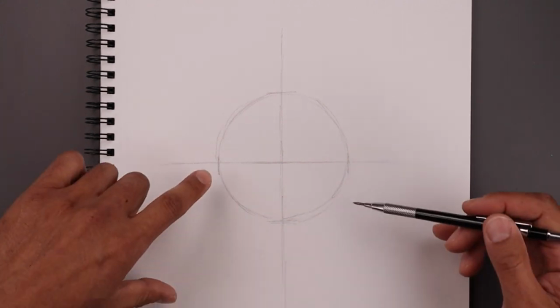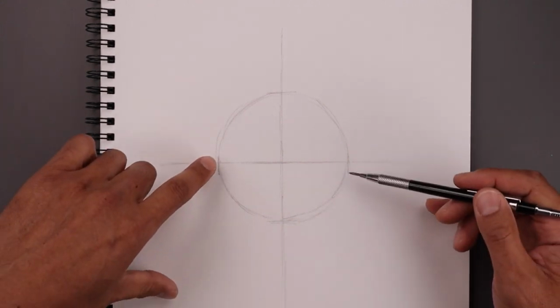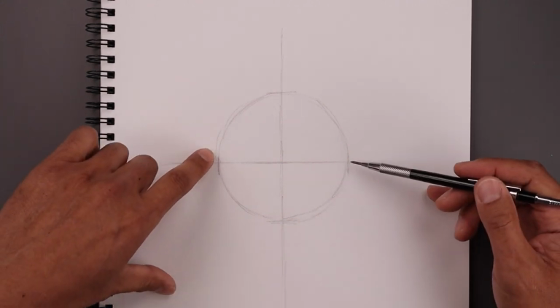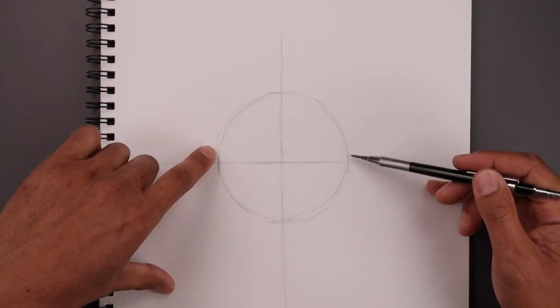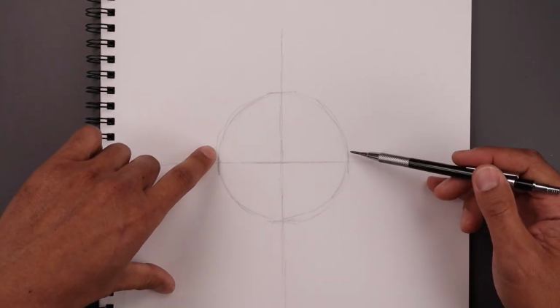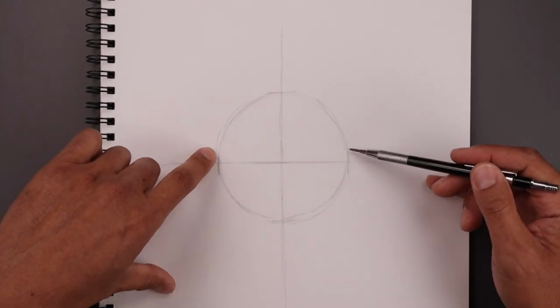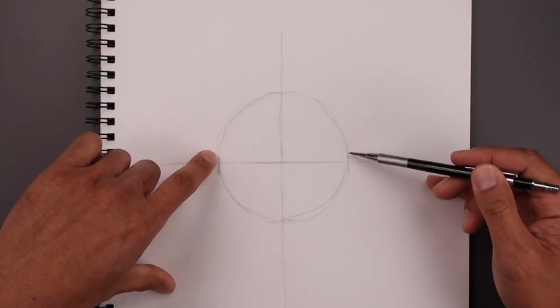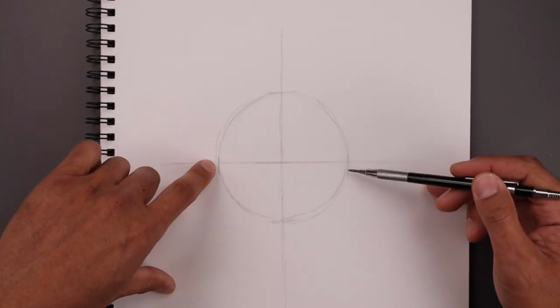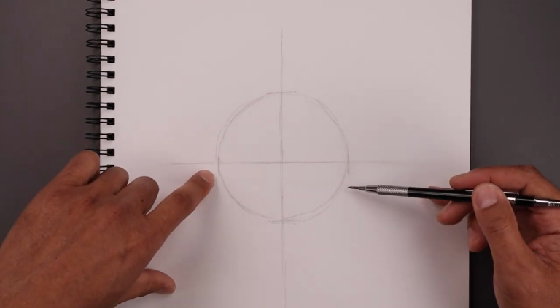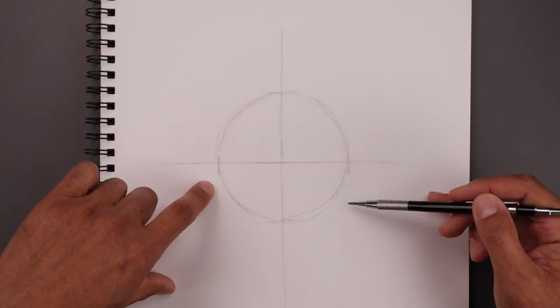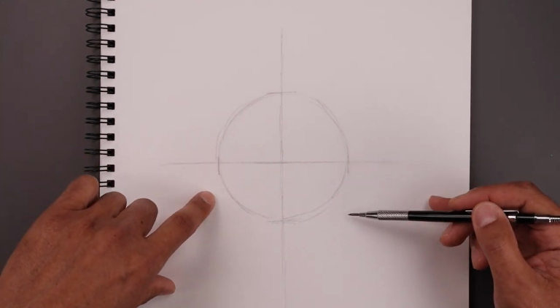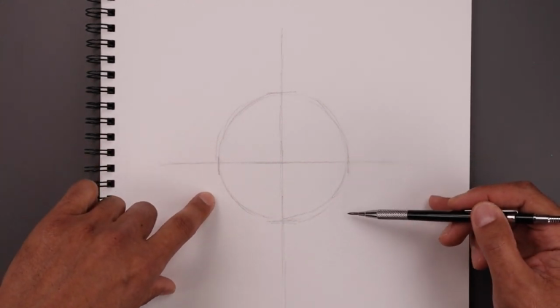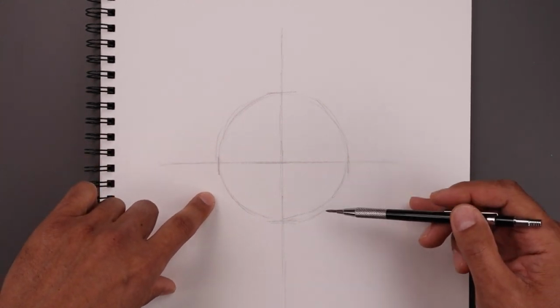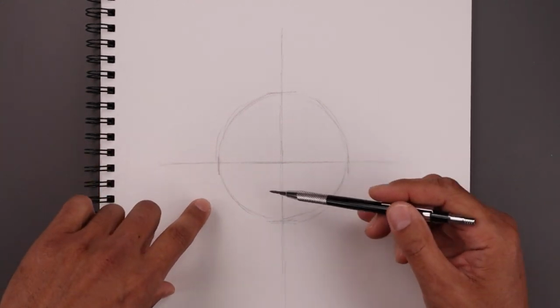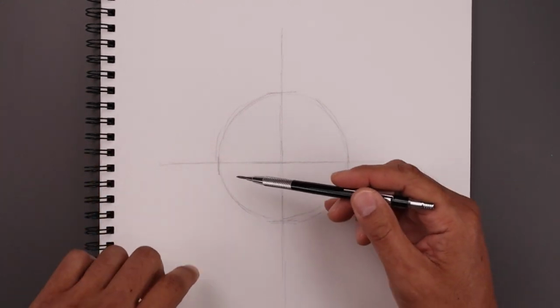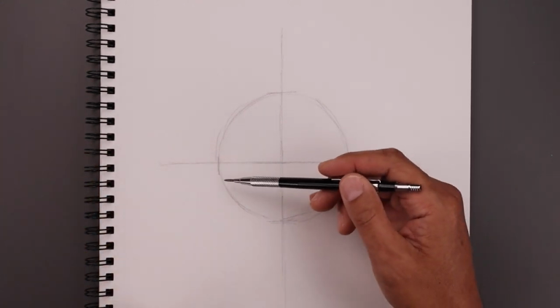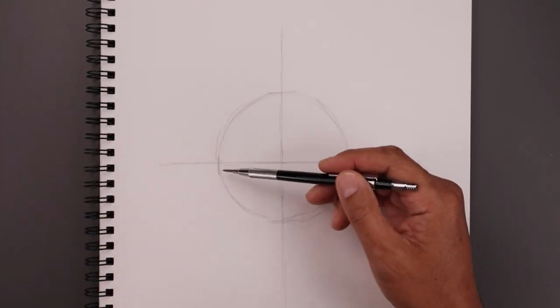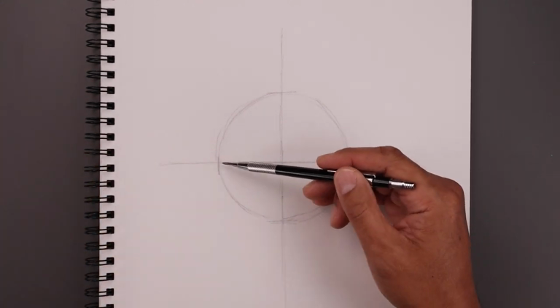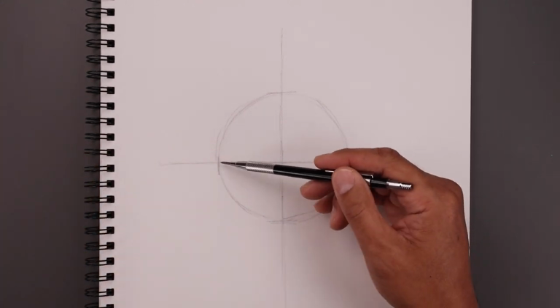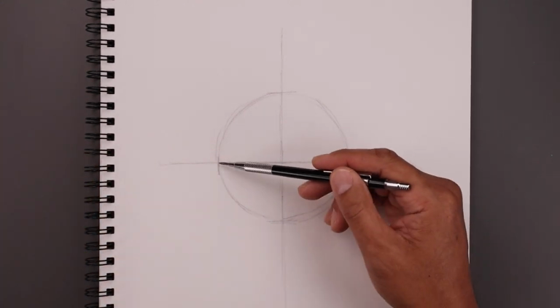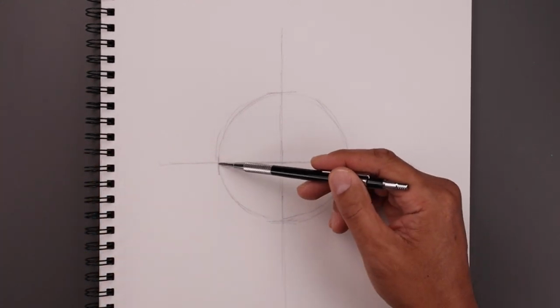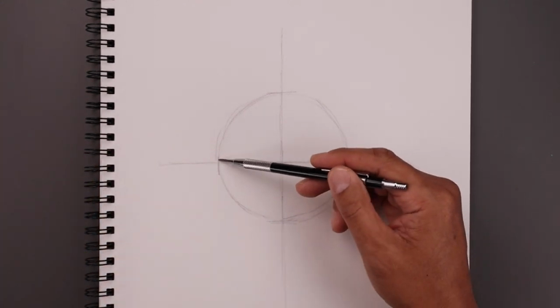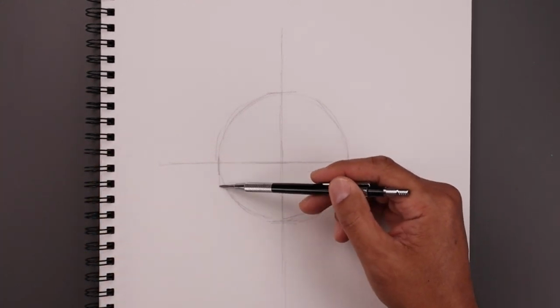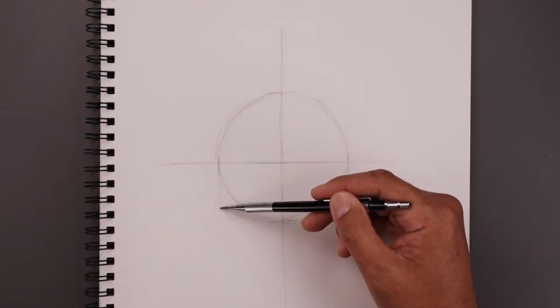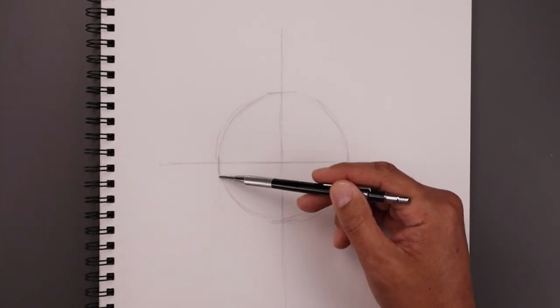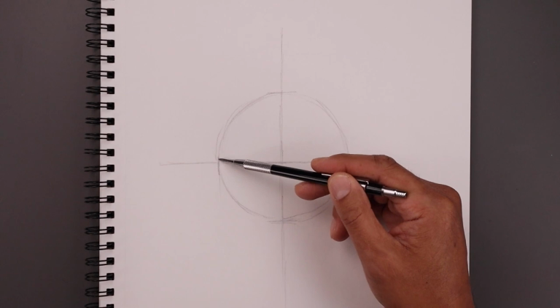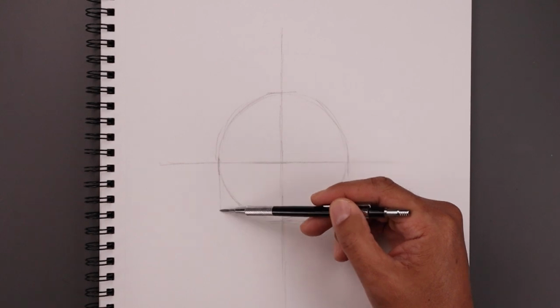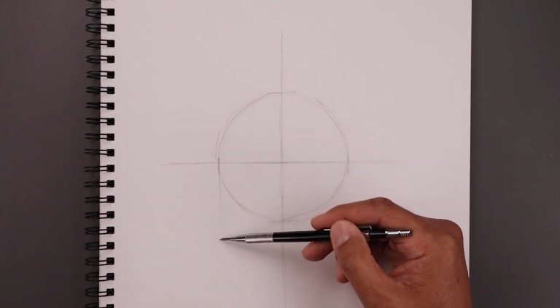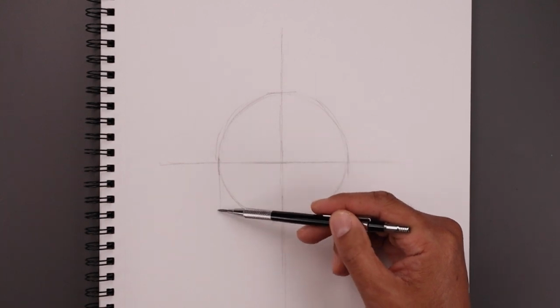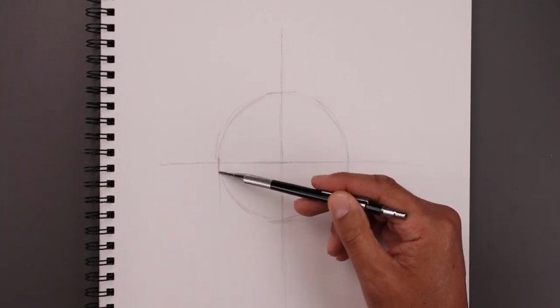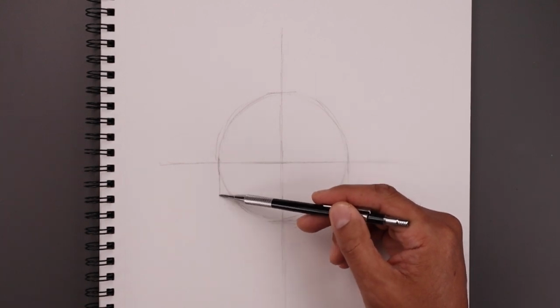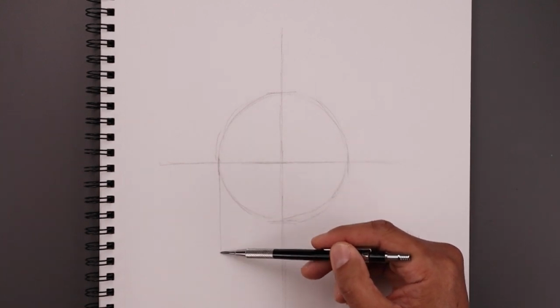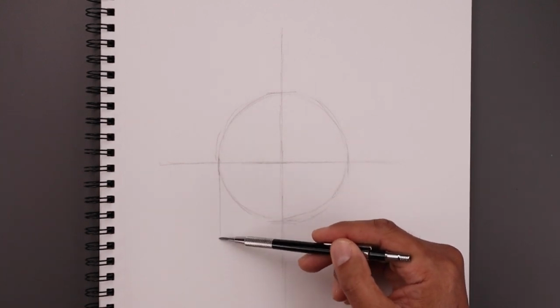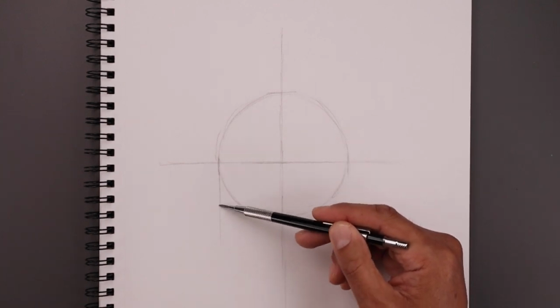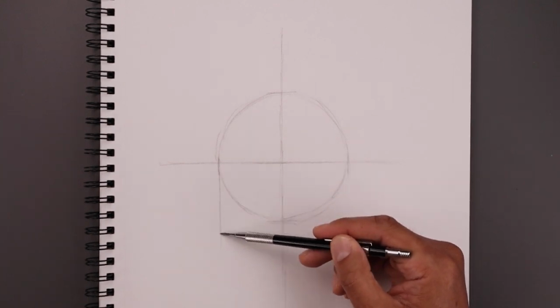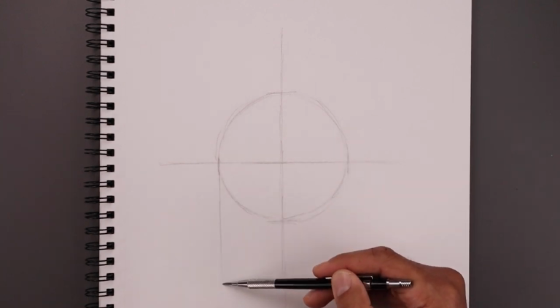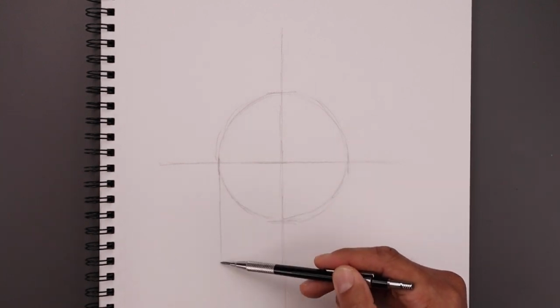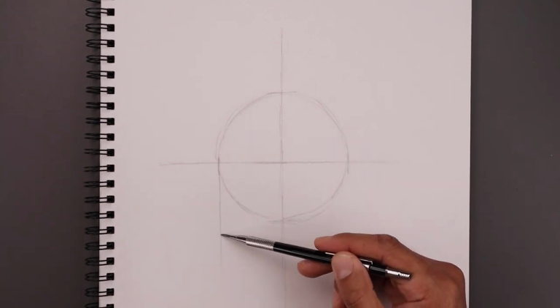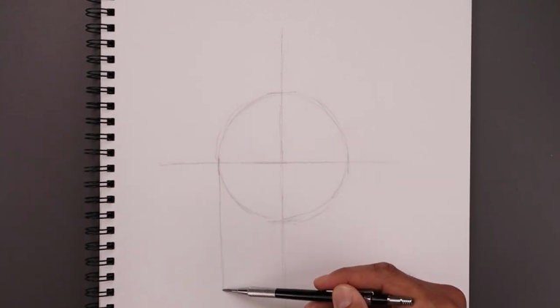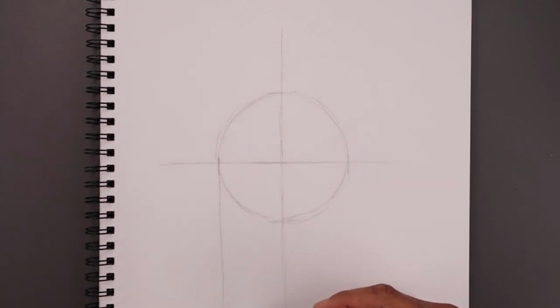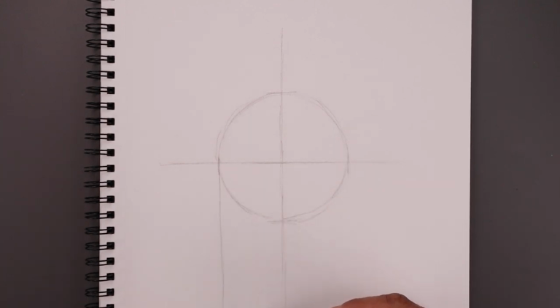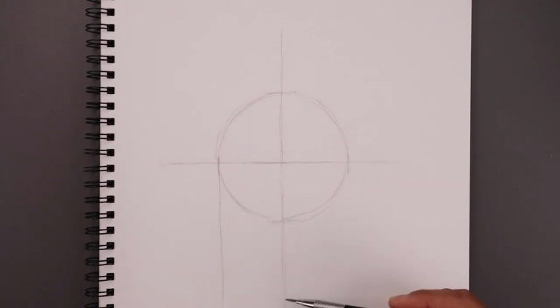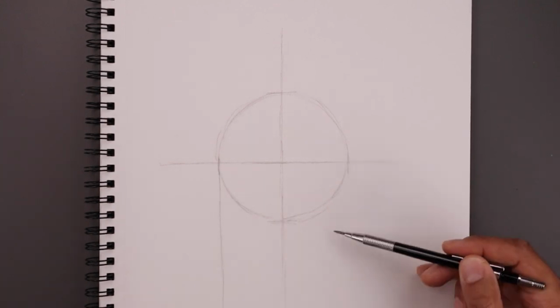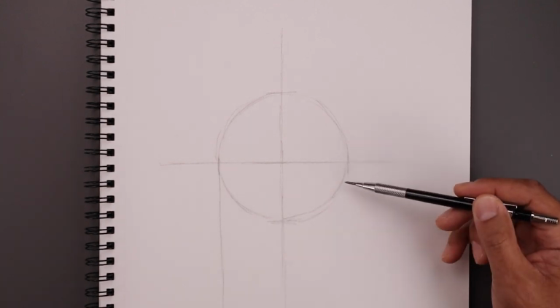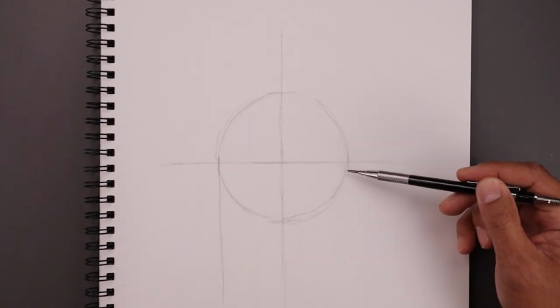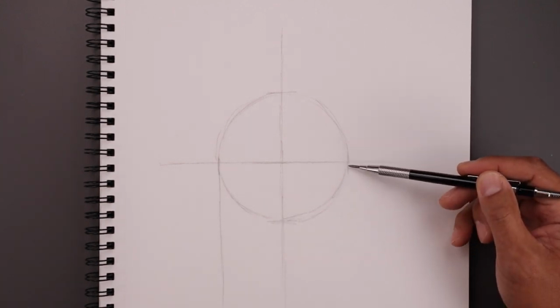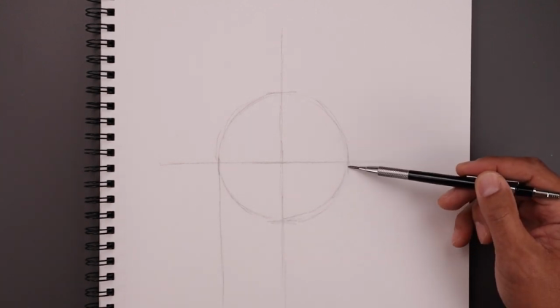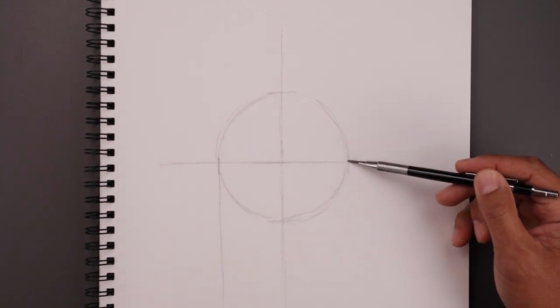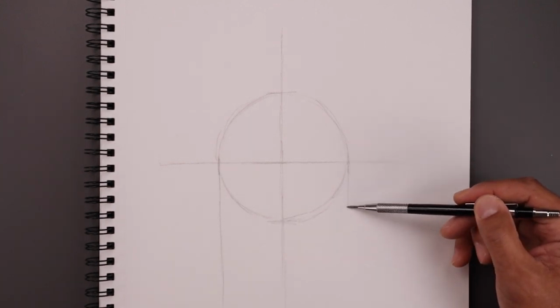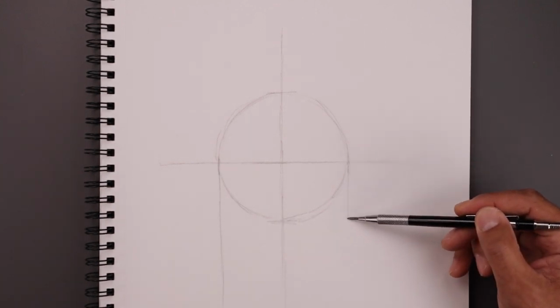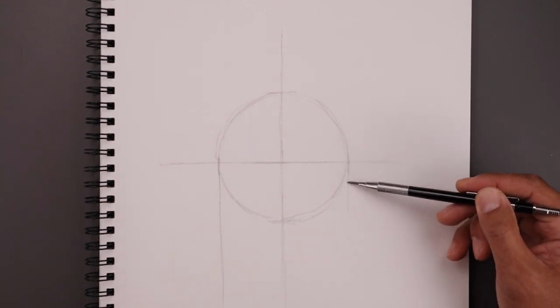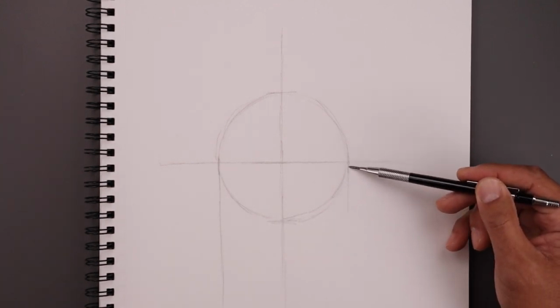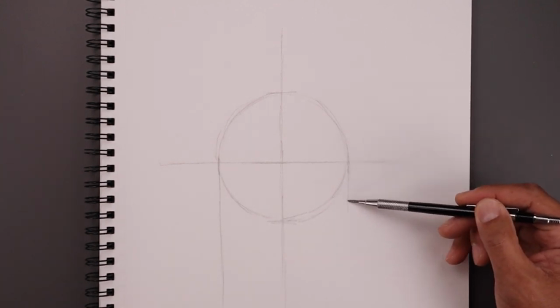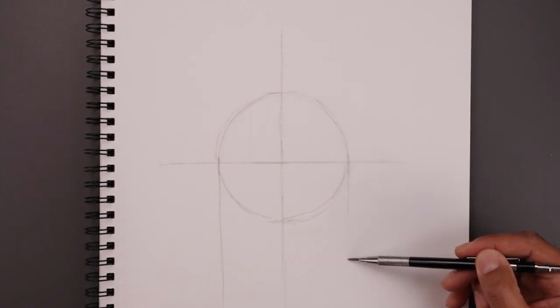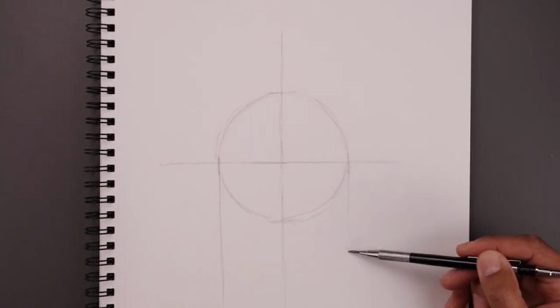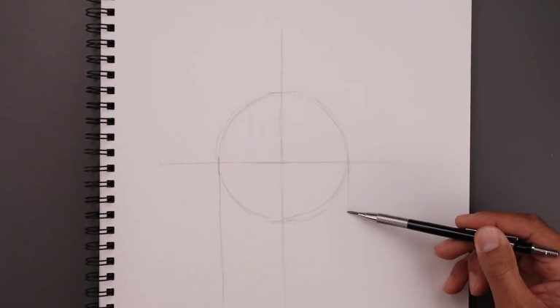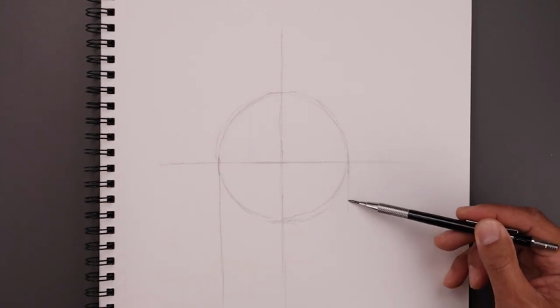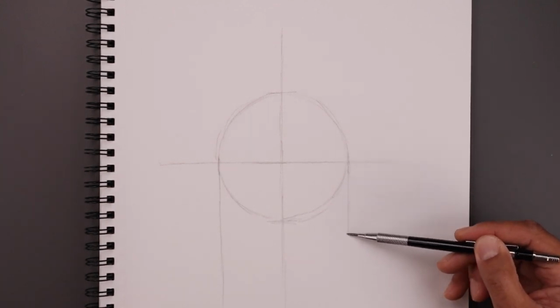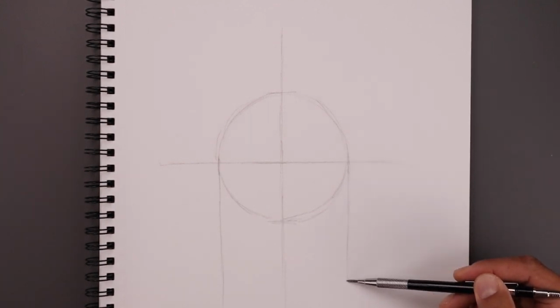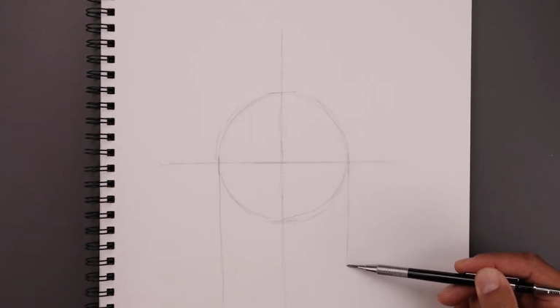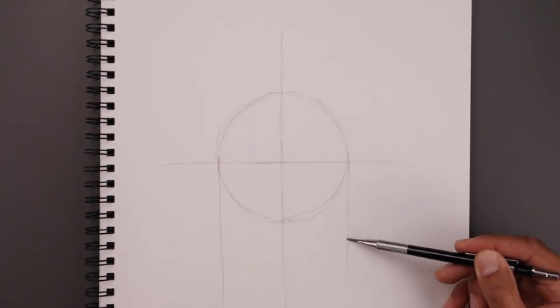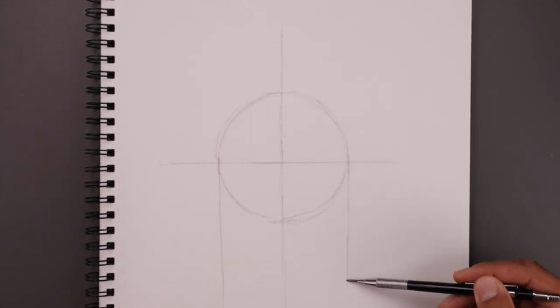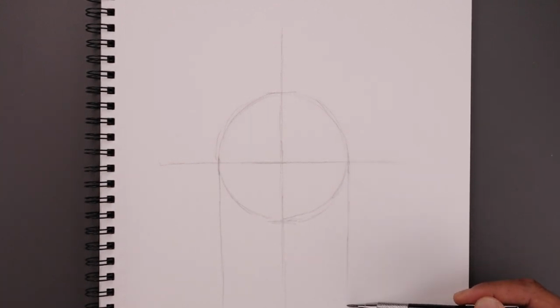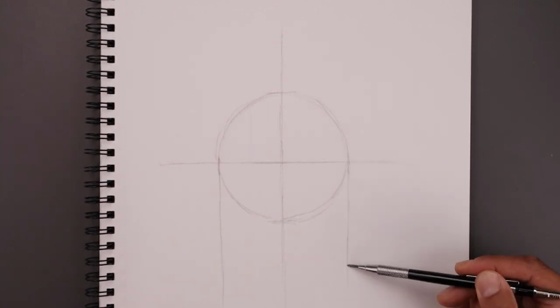Let's add another guideline coming down the side of our circle. We'll start with the left side coming all the way down, and then do the same thing on the right.